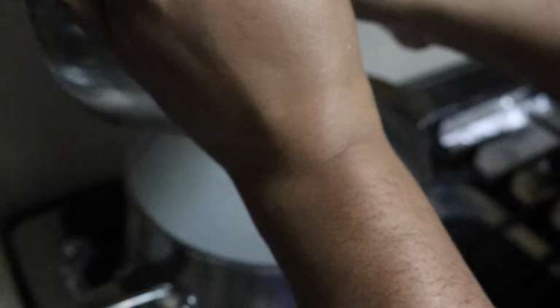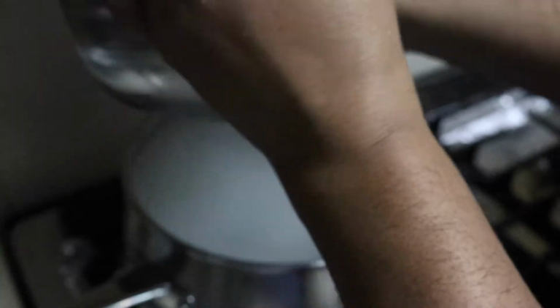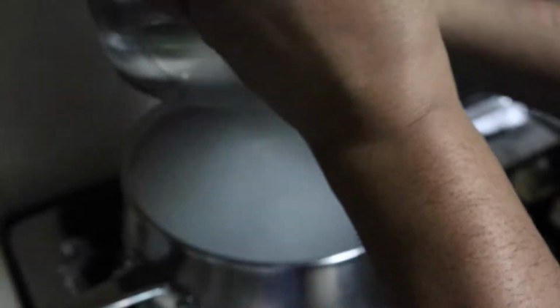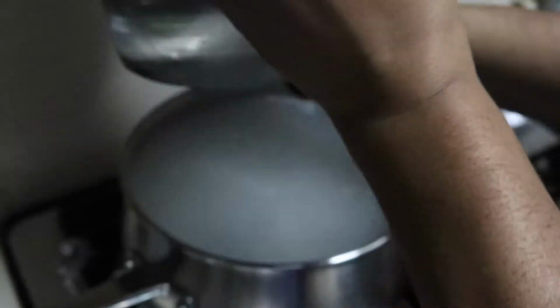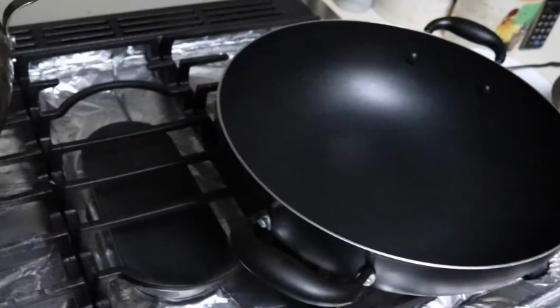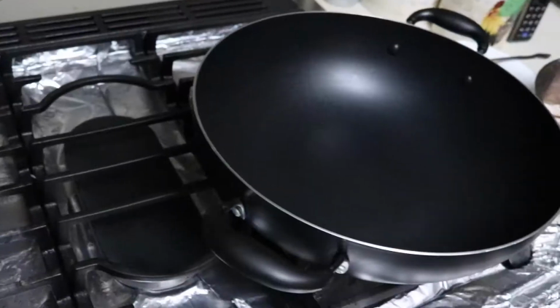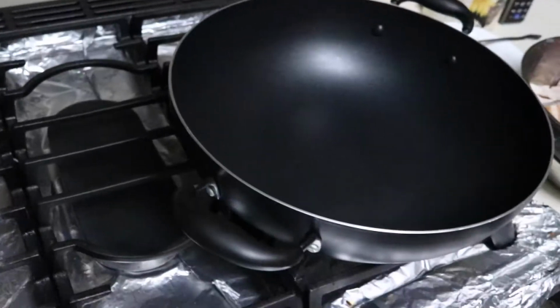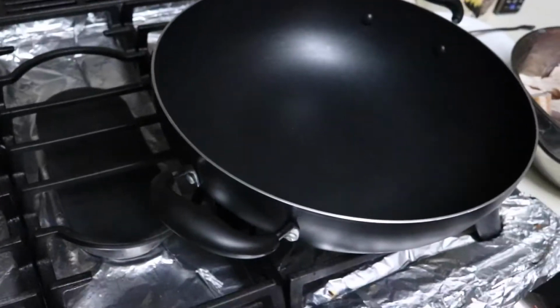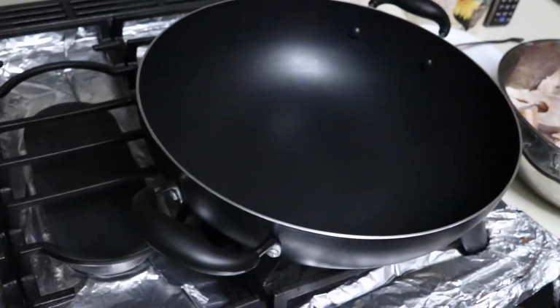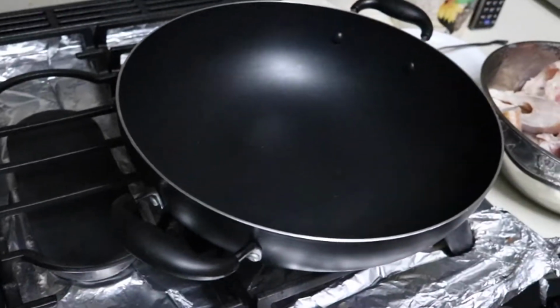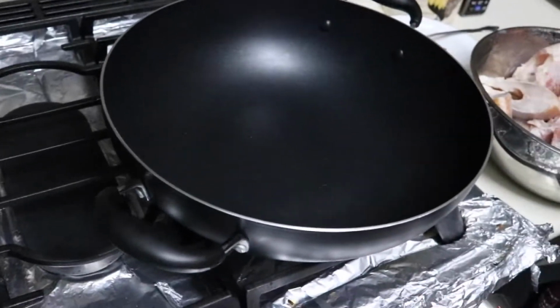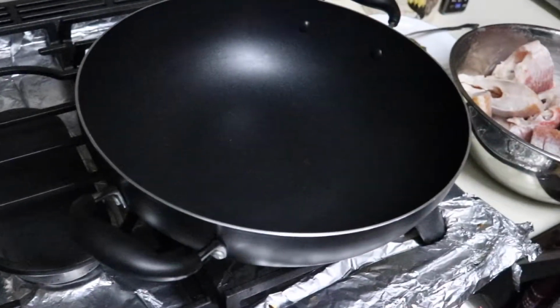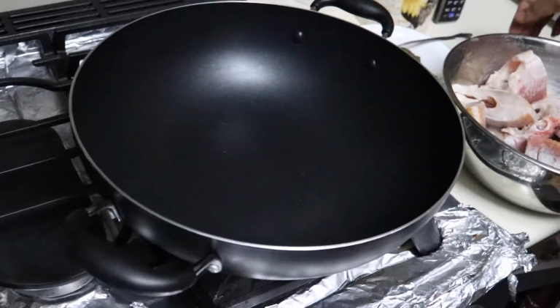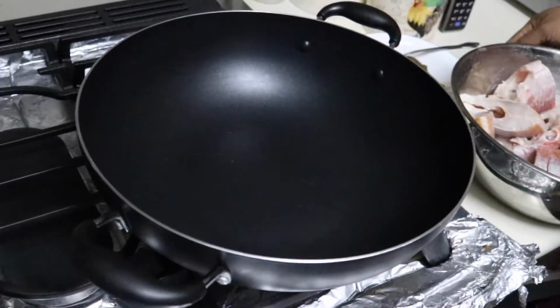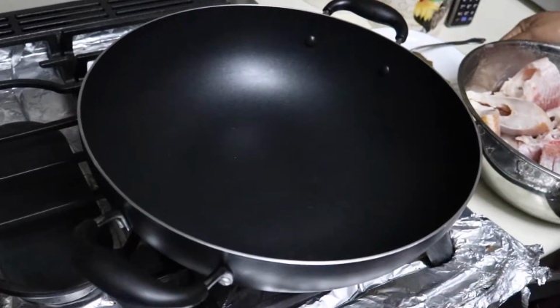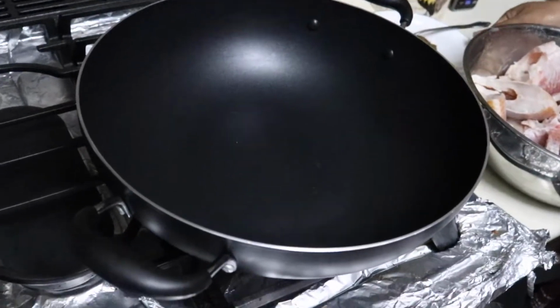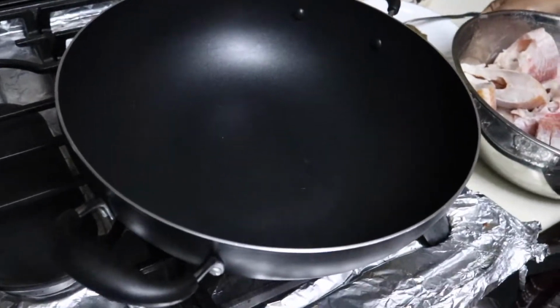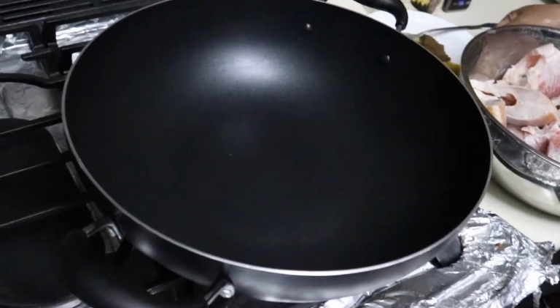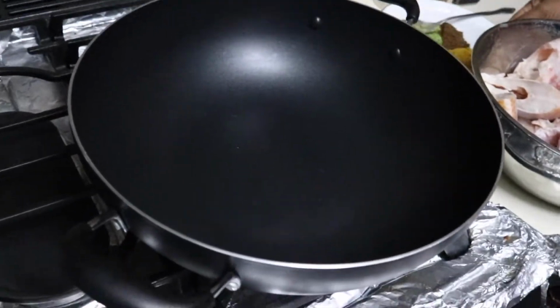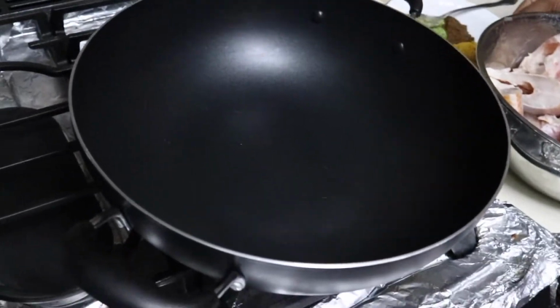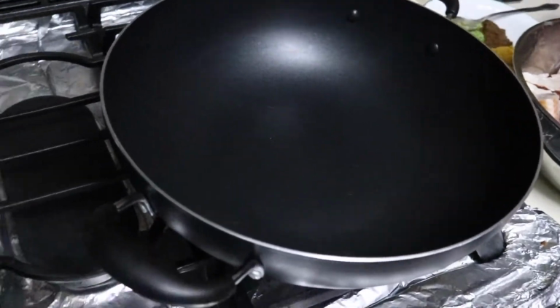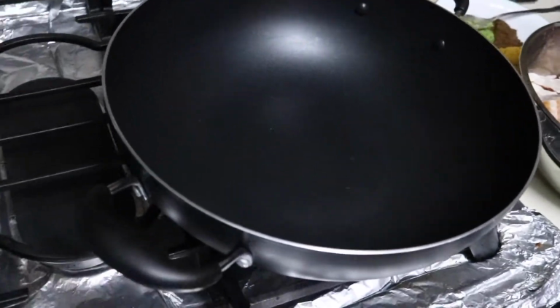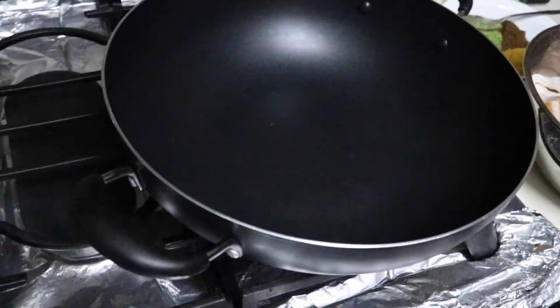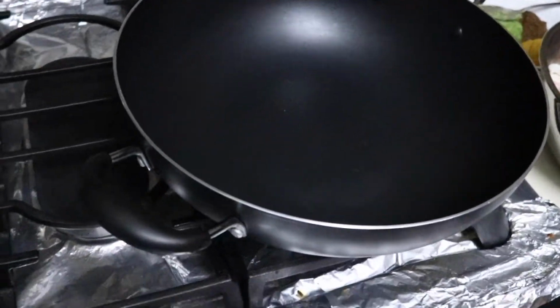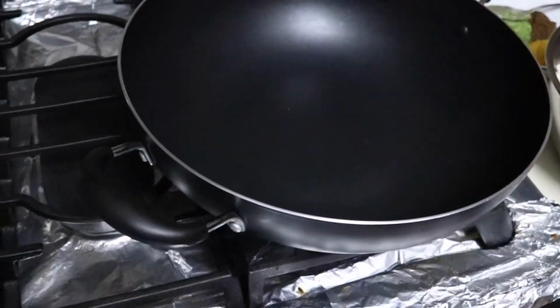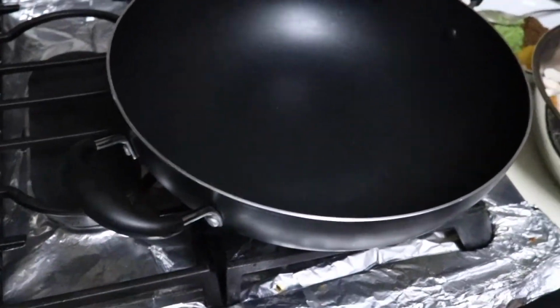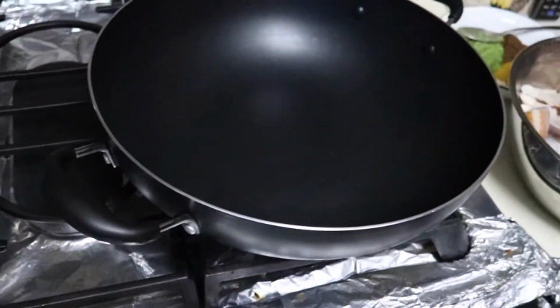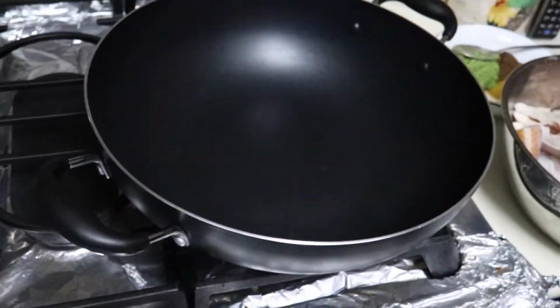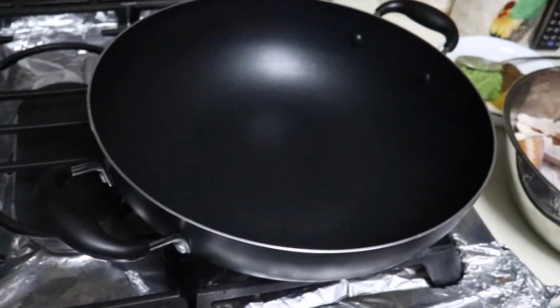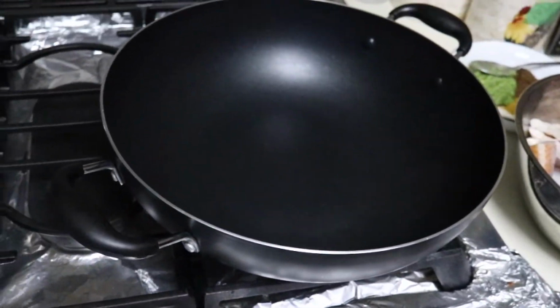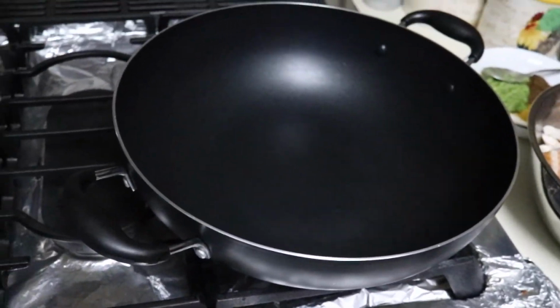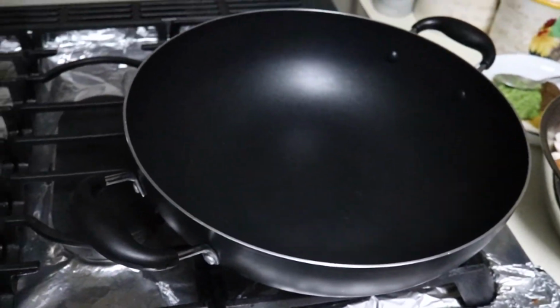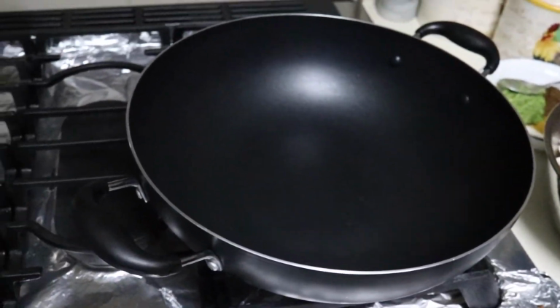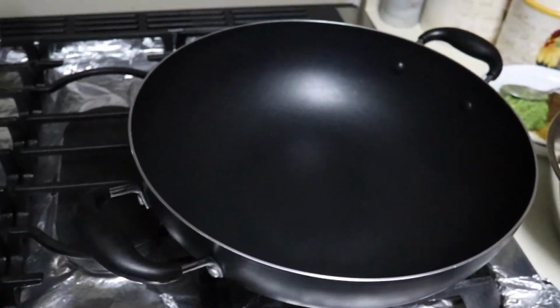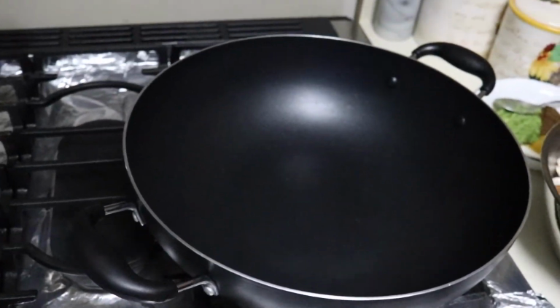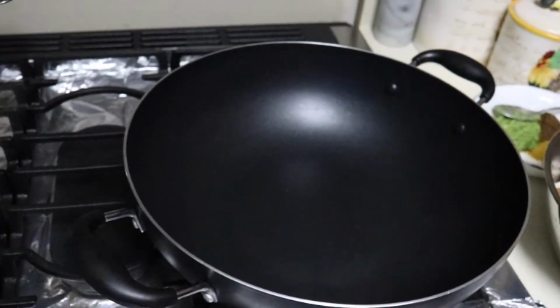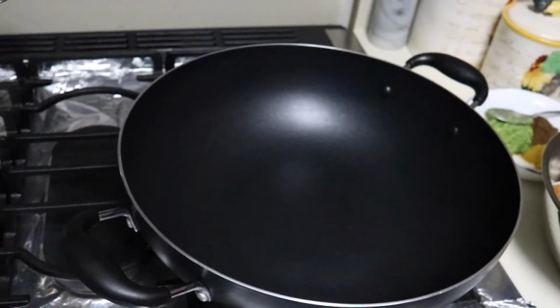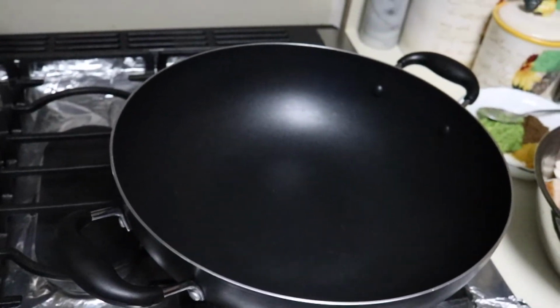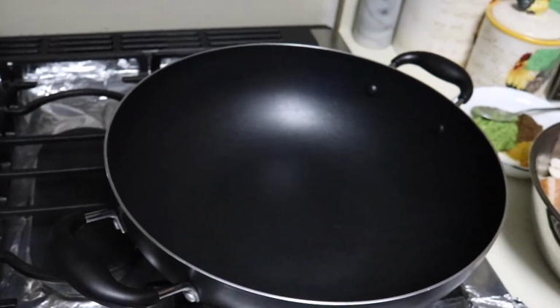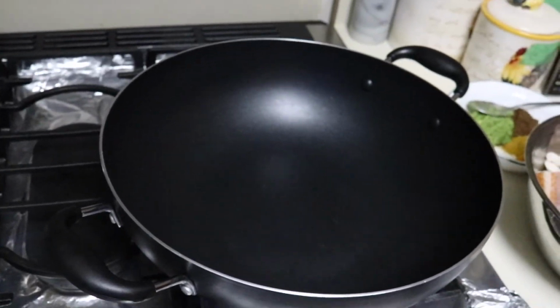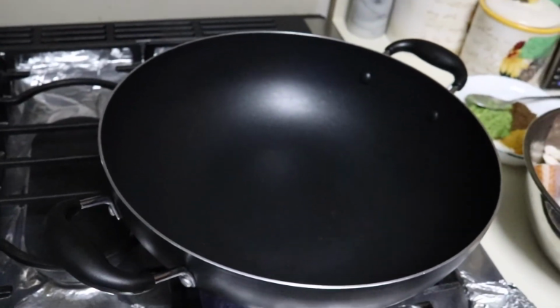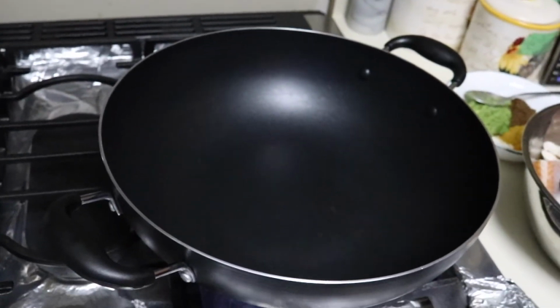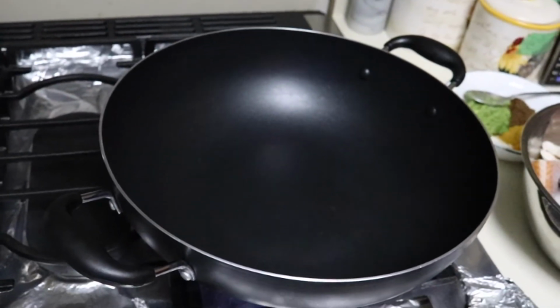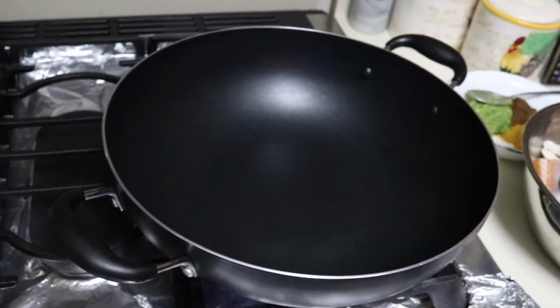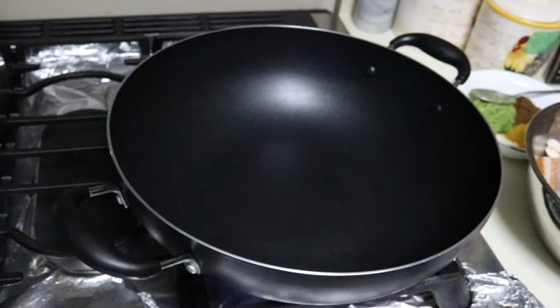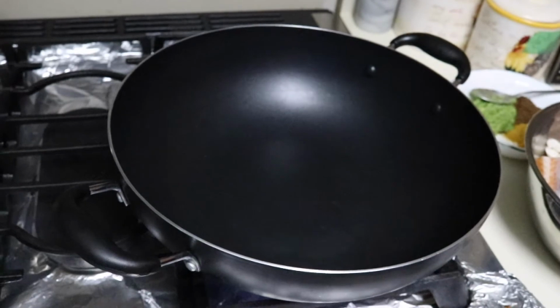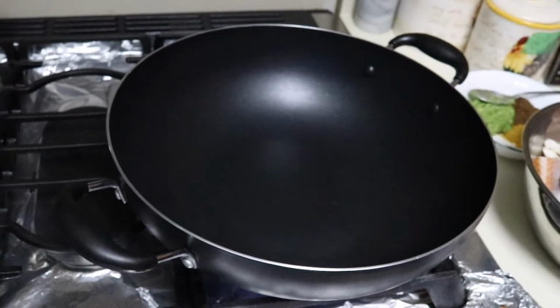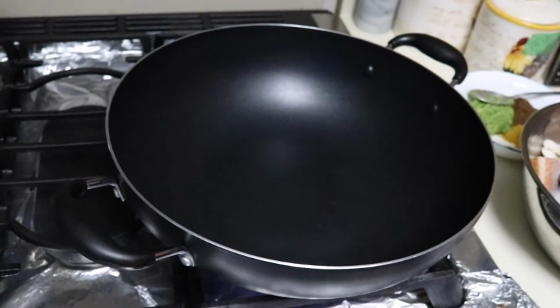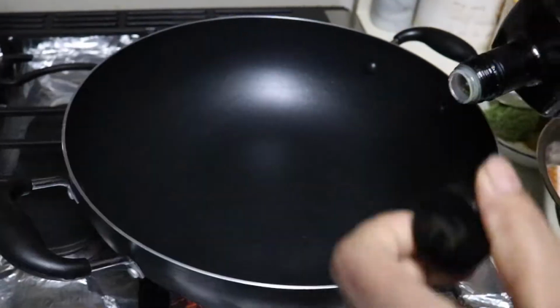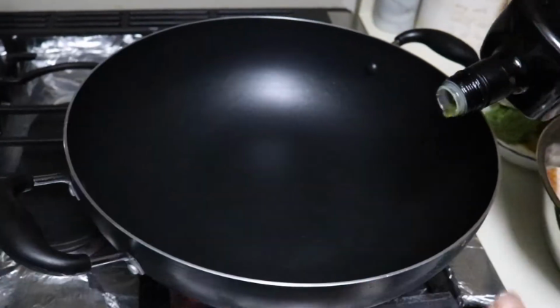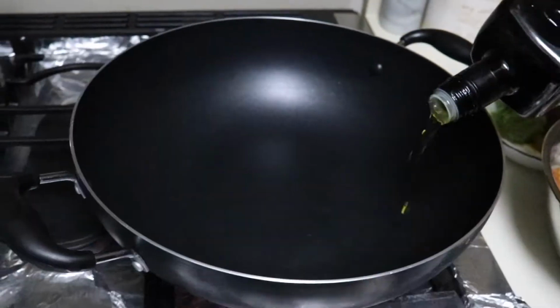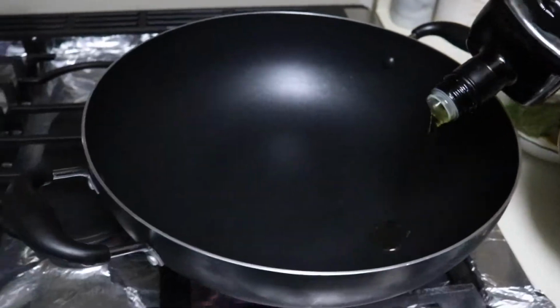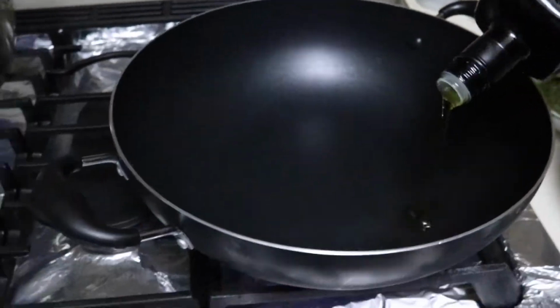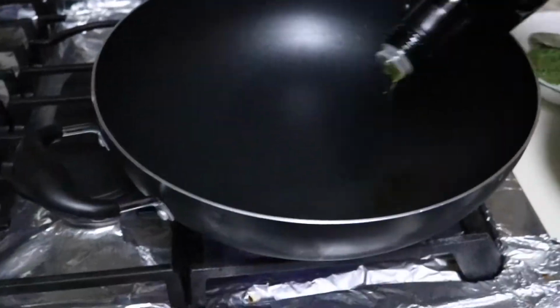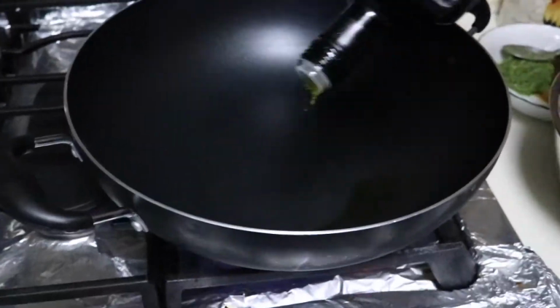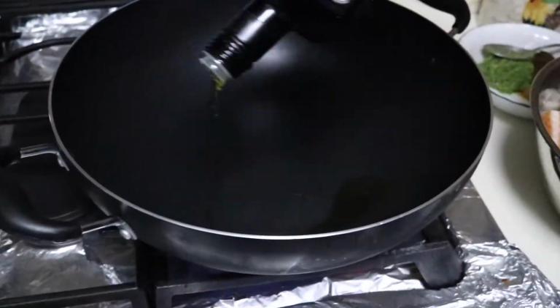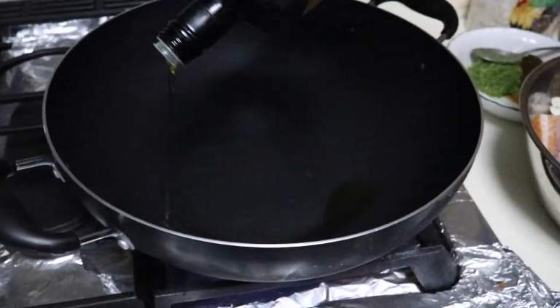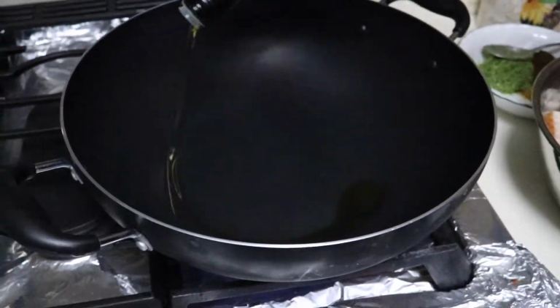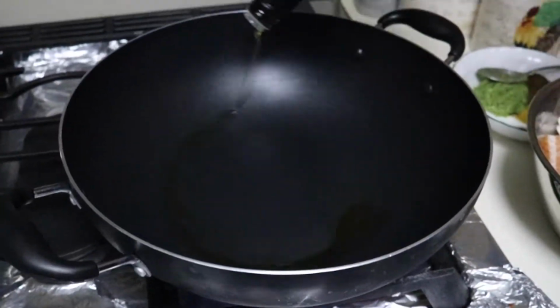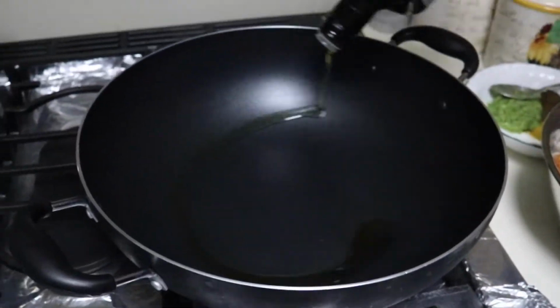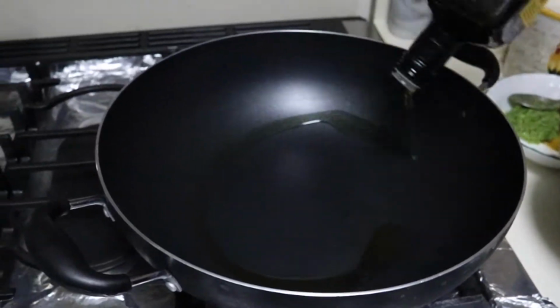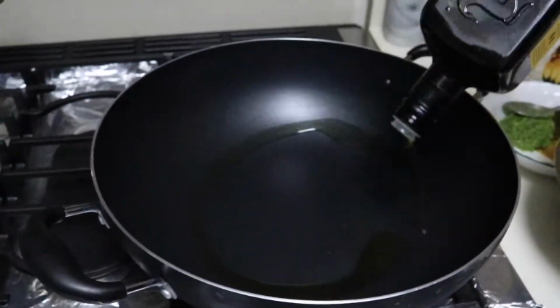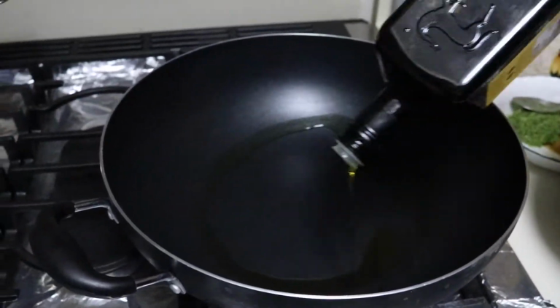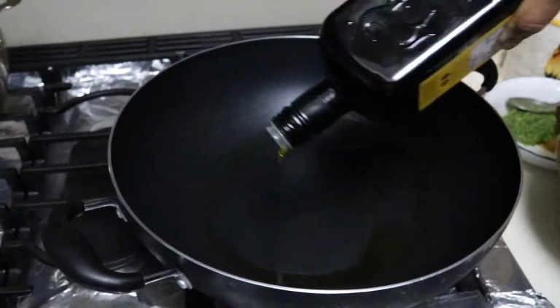Now I will put my pan to heat. Put in some oil in the pan to heat.